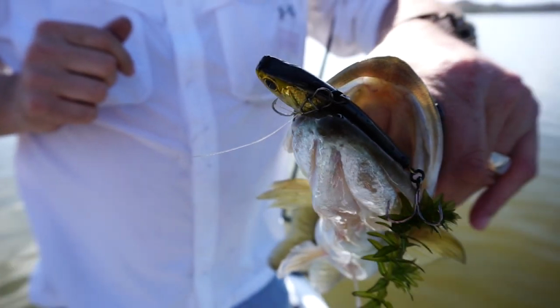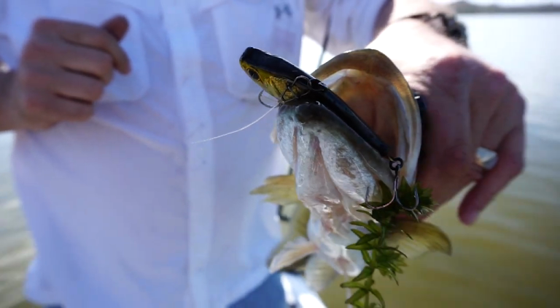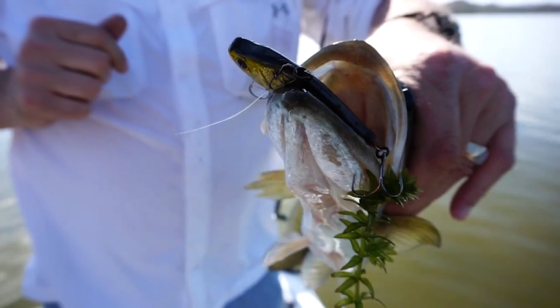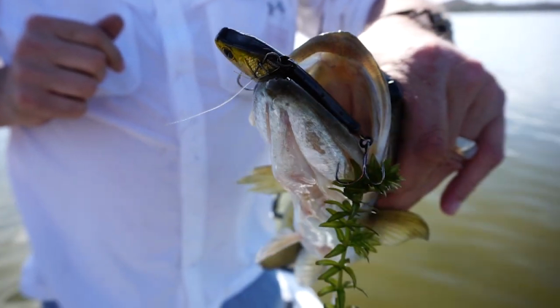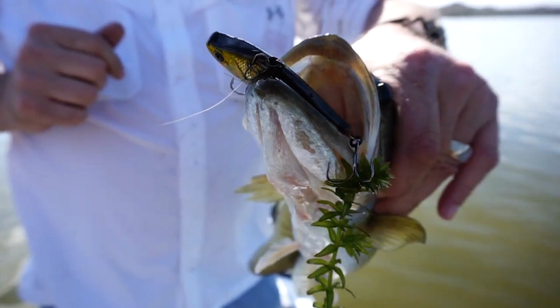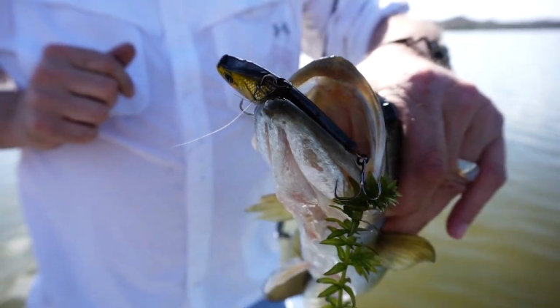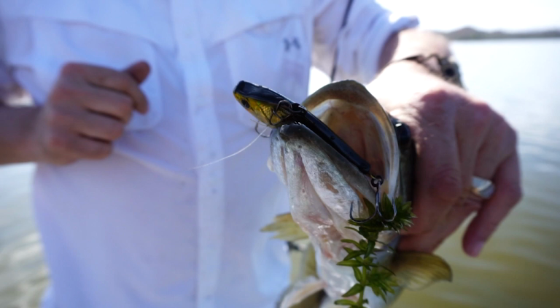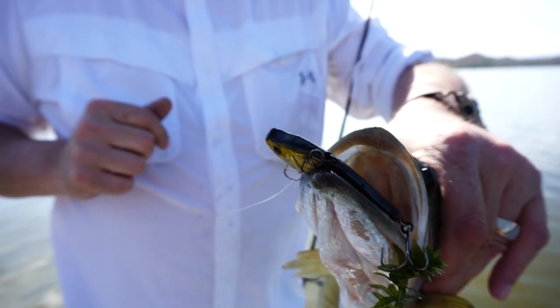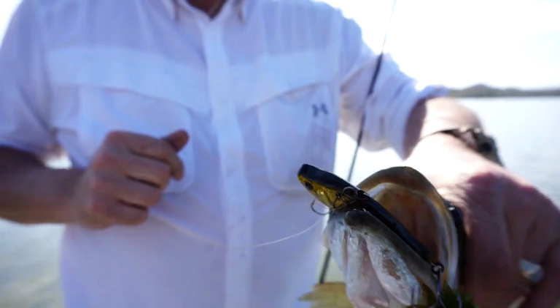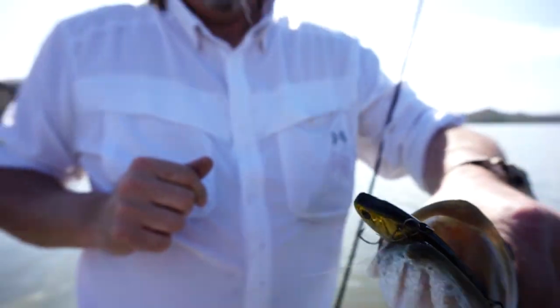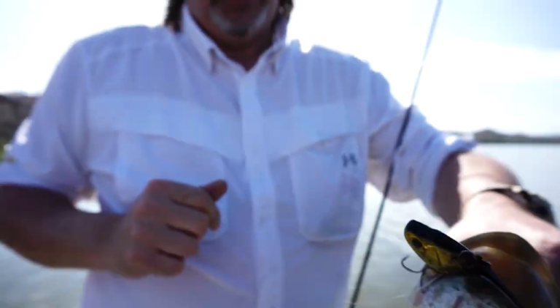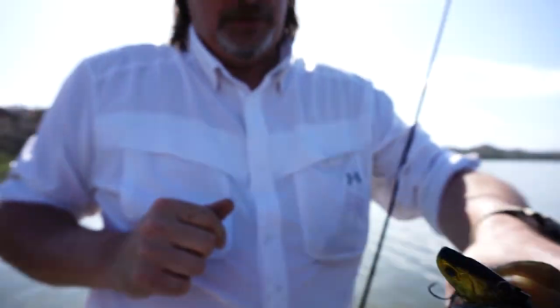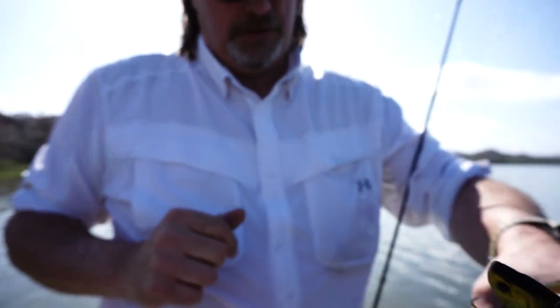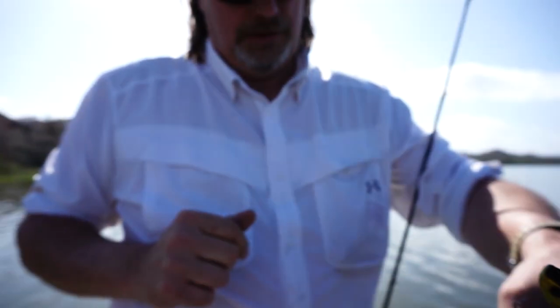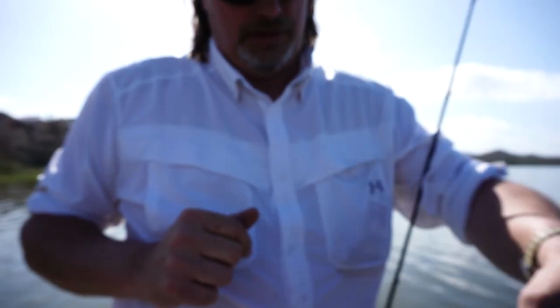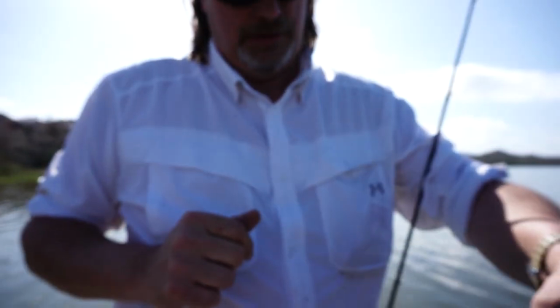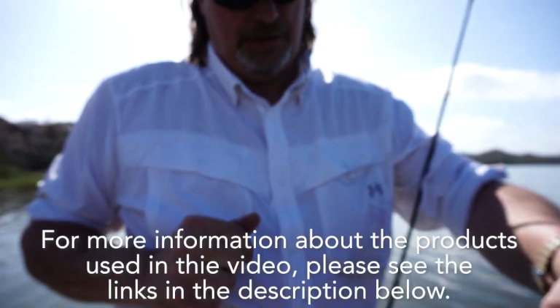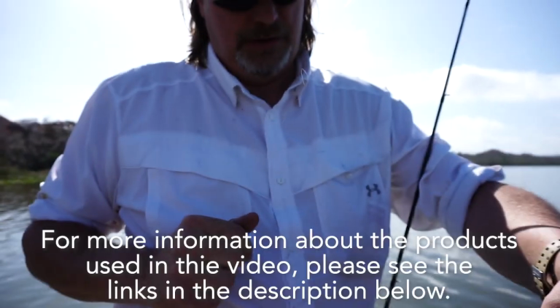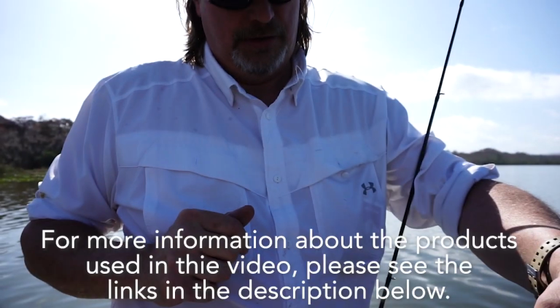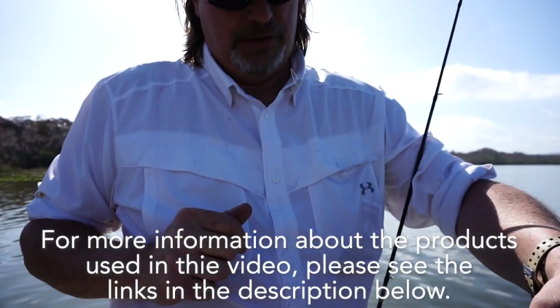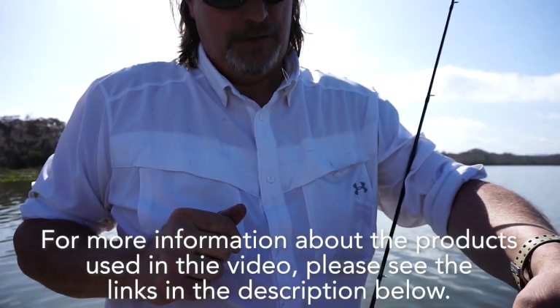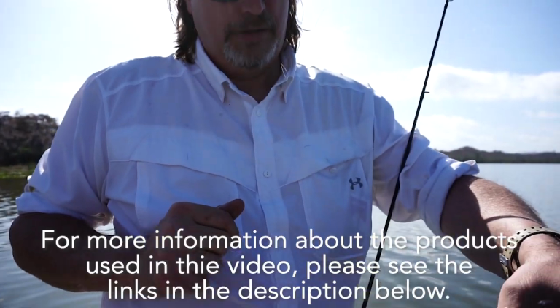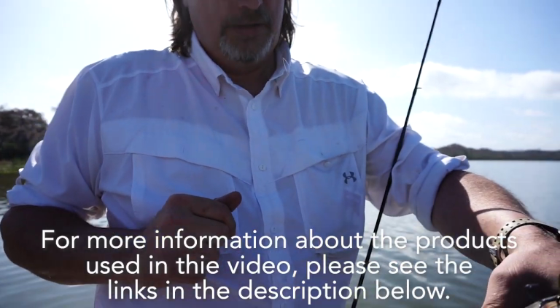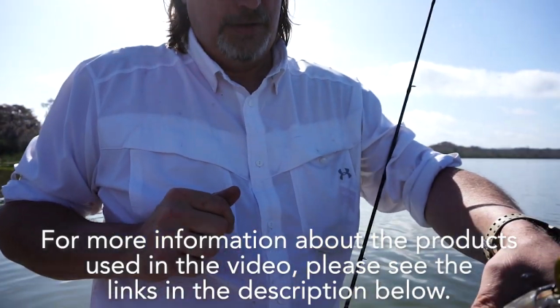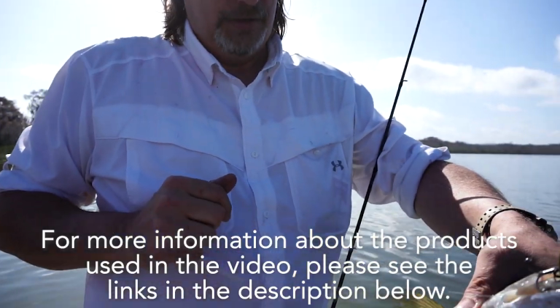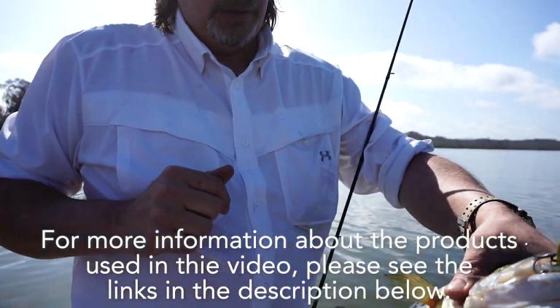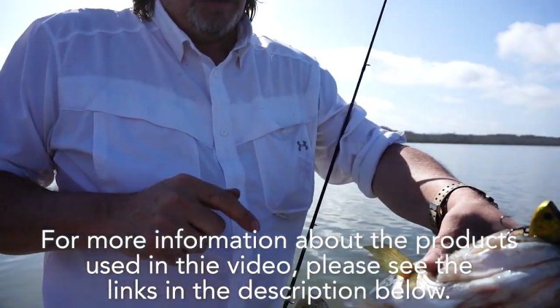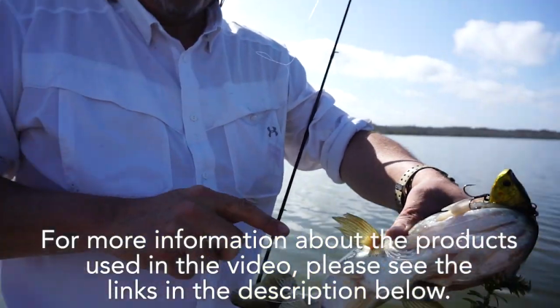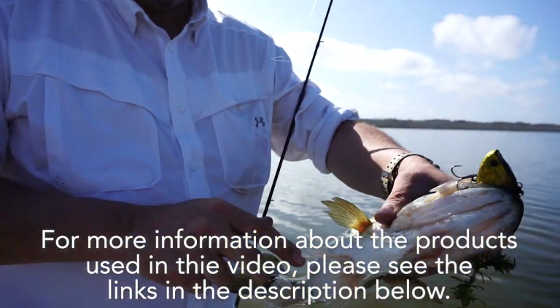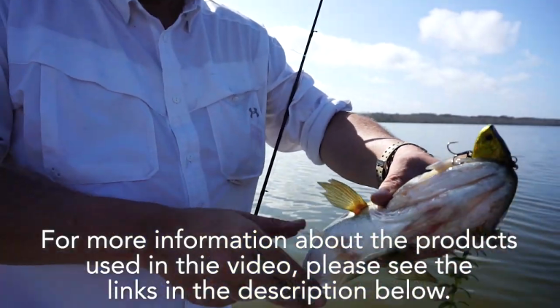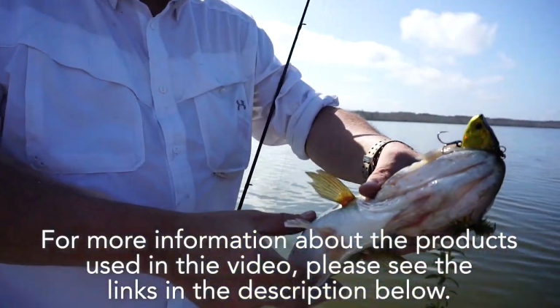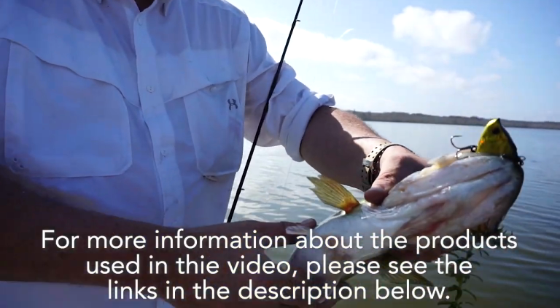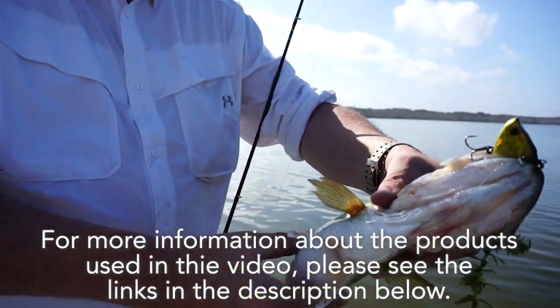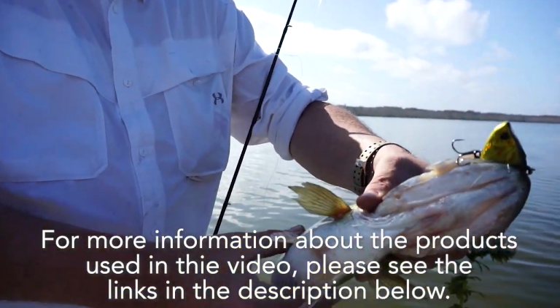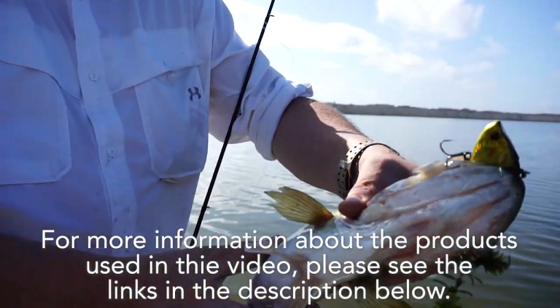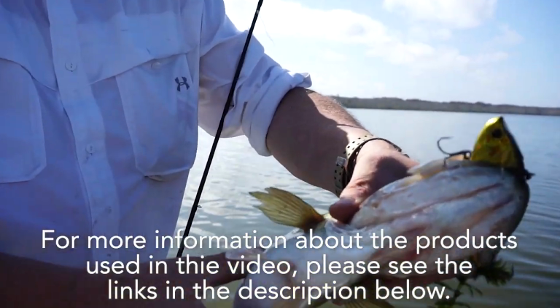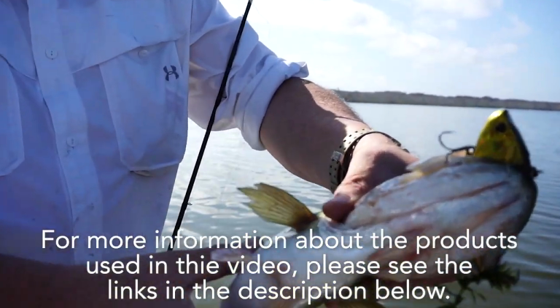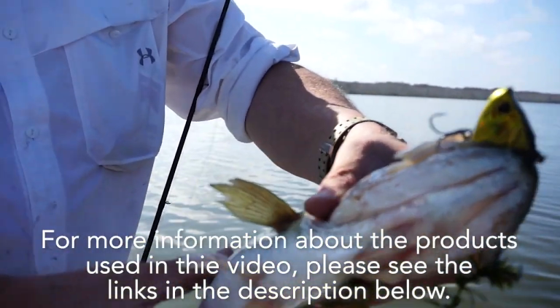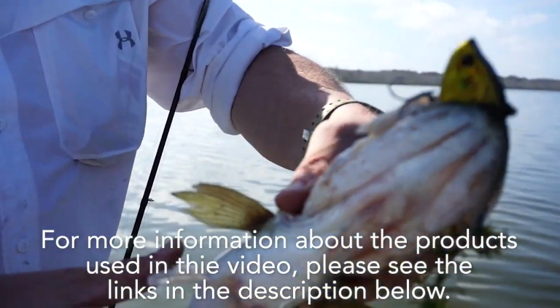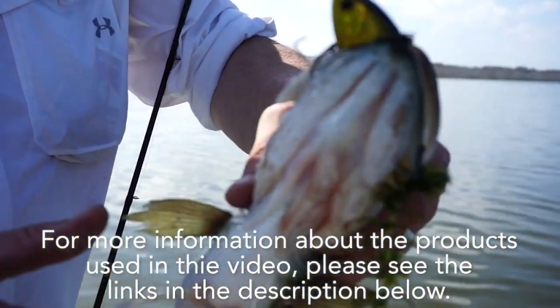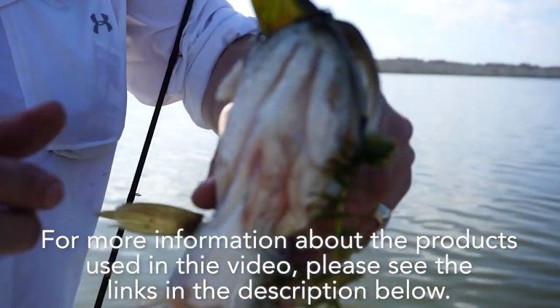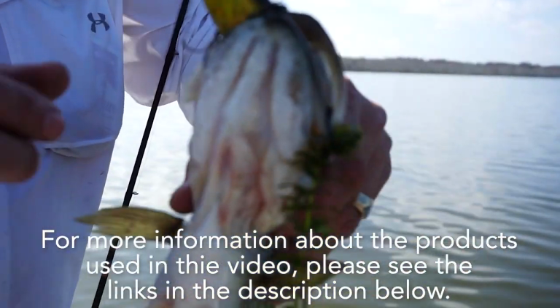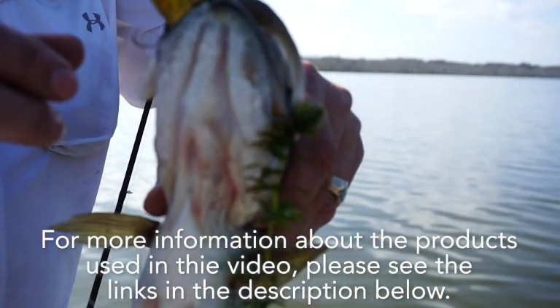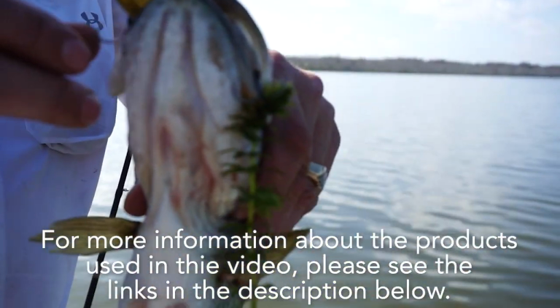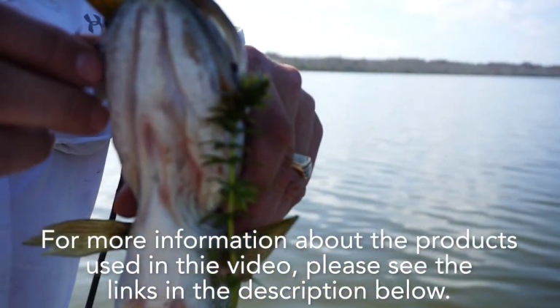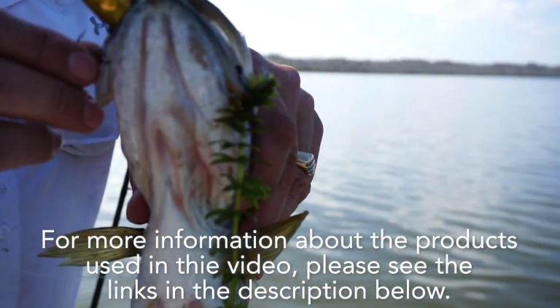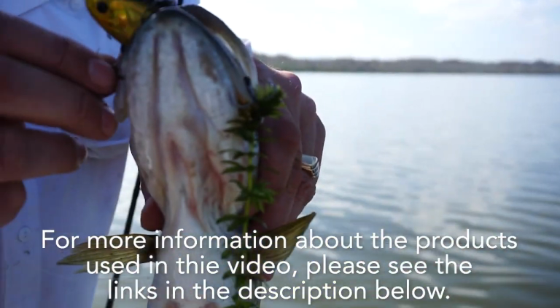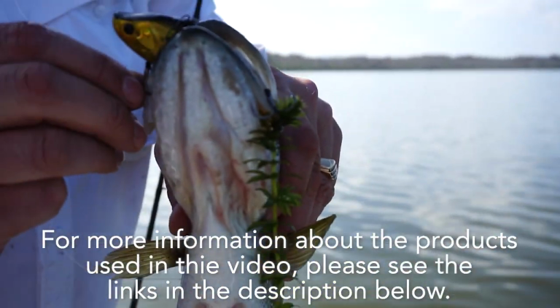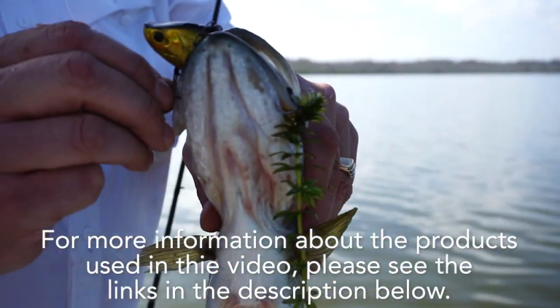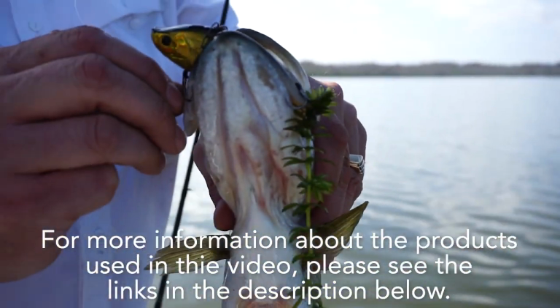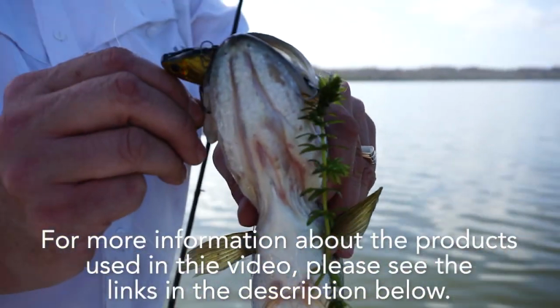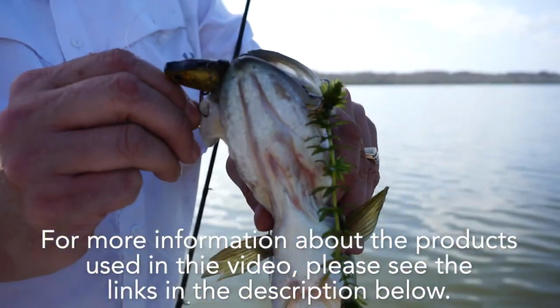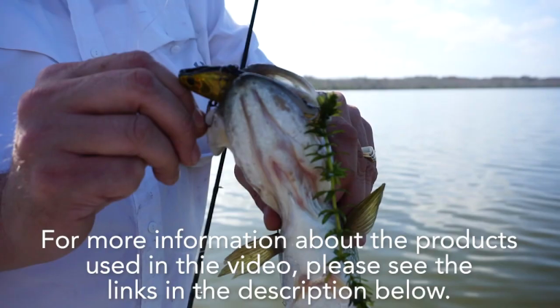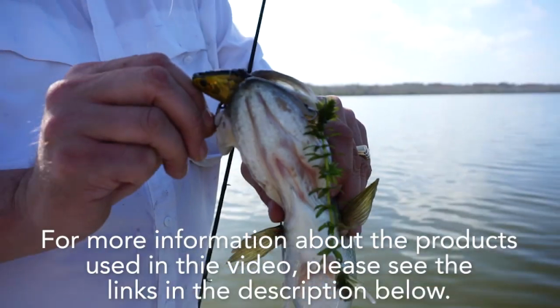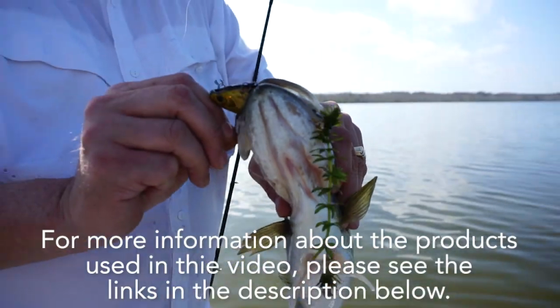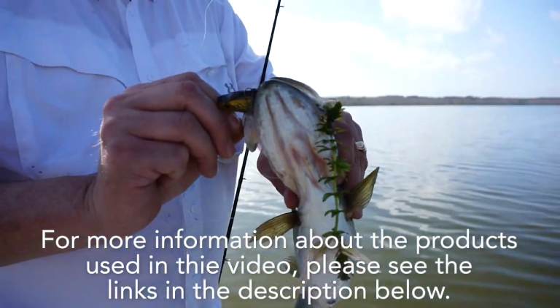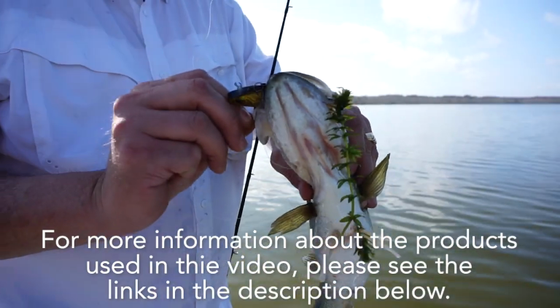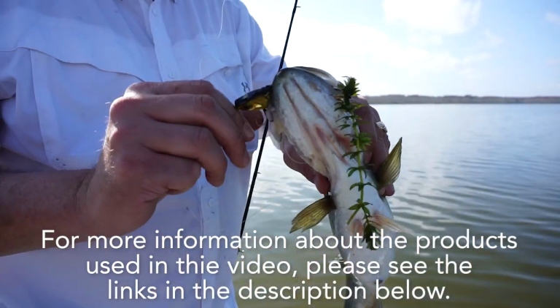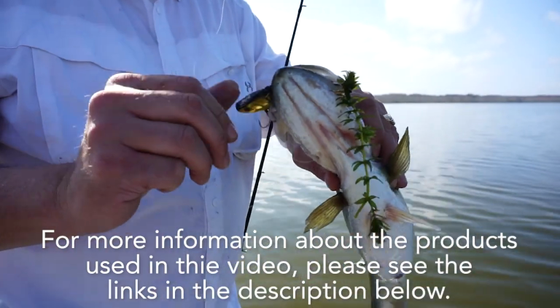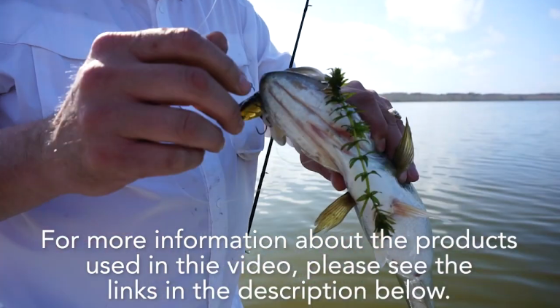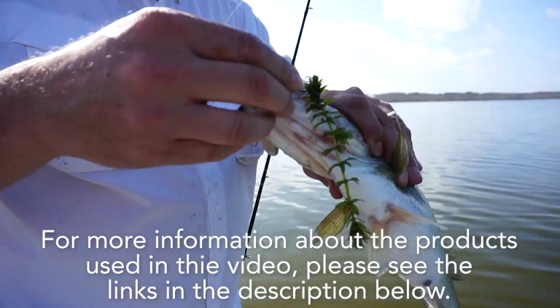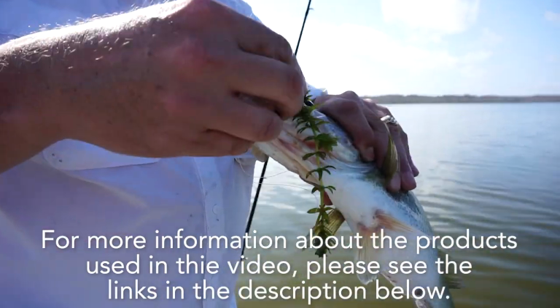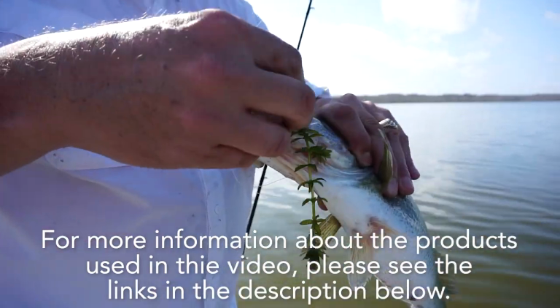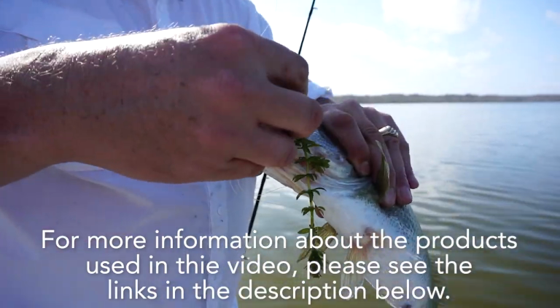The Sergeant comes in one half and three quarter ounces and both baits will have twelve fantastic colors. Retail price is $9.99. For more information about this product or the products used in this video, please see the links in the description below.